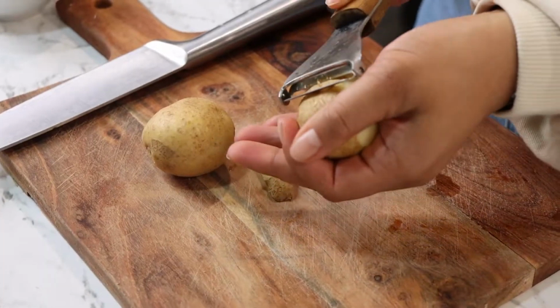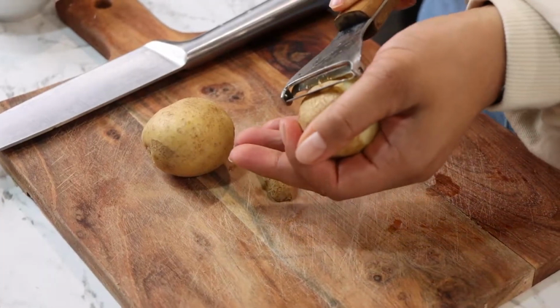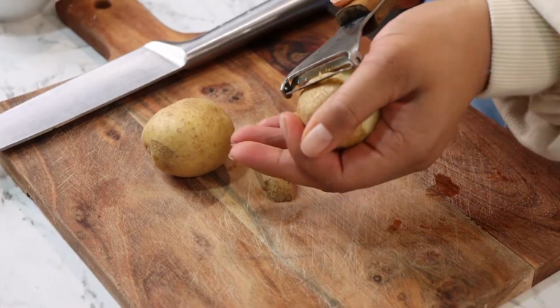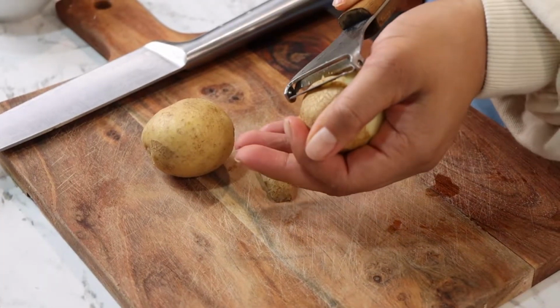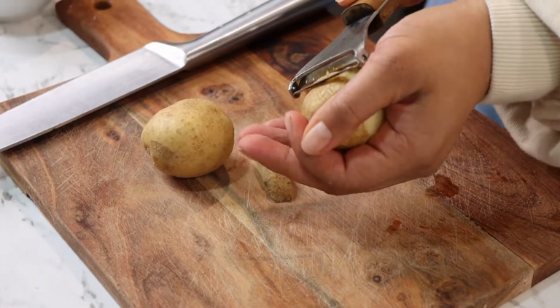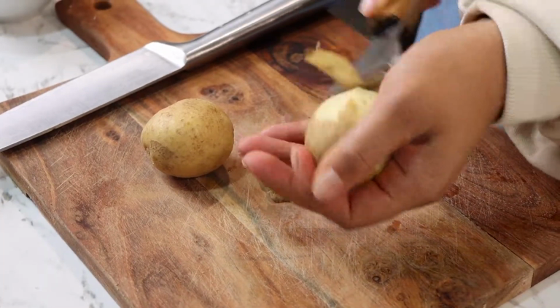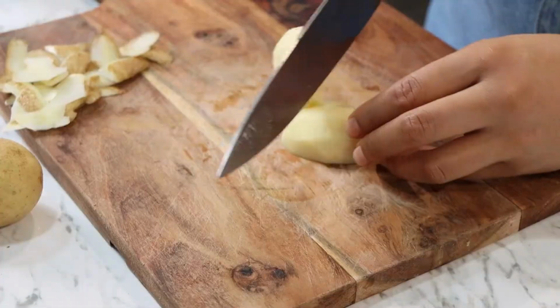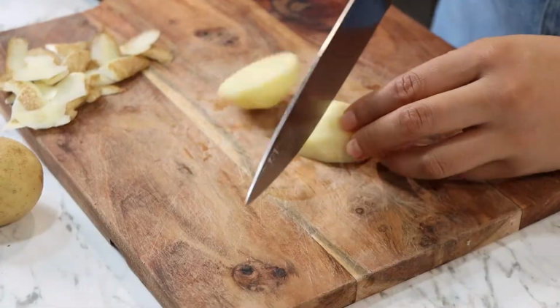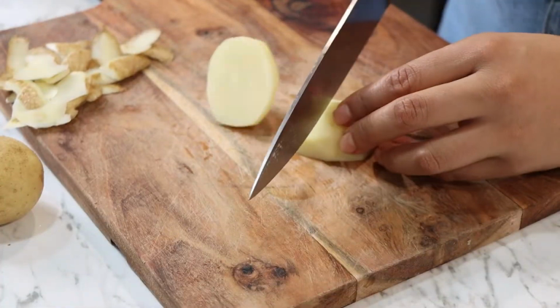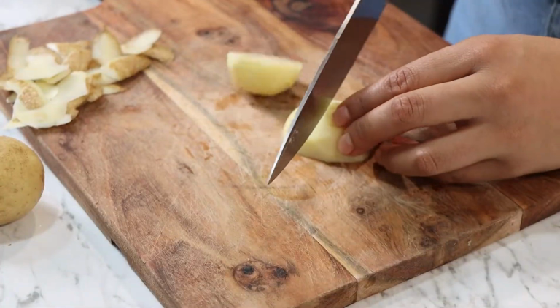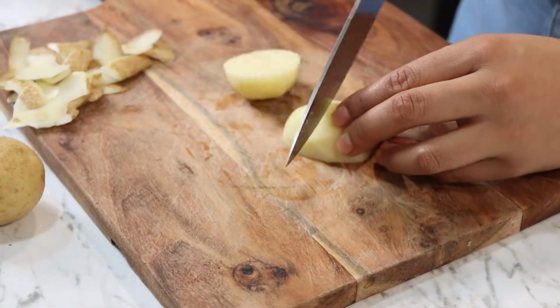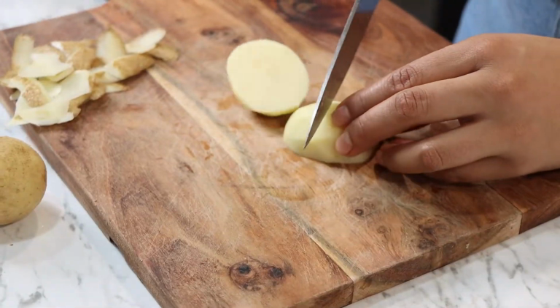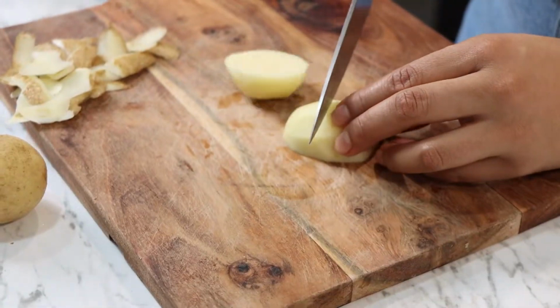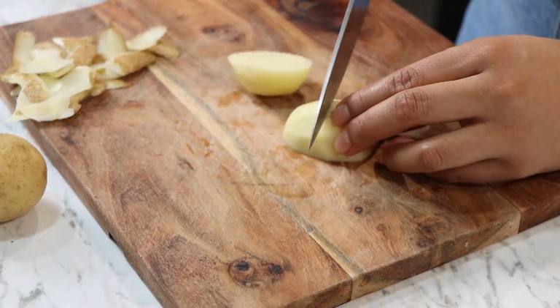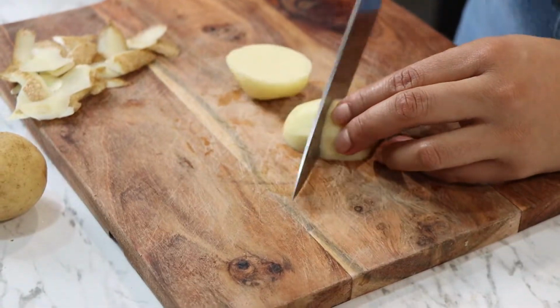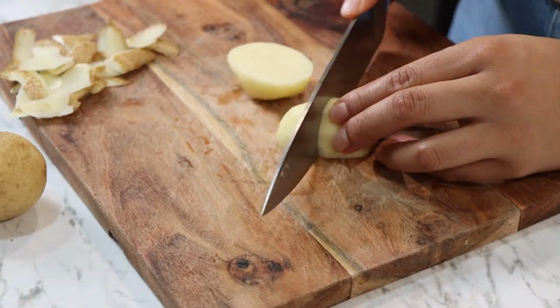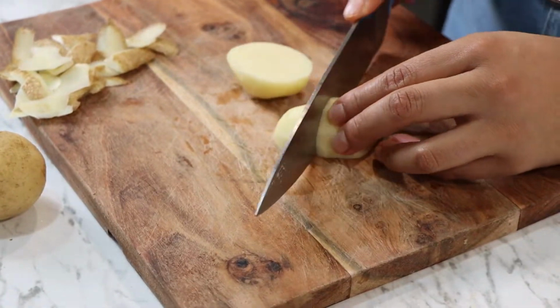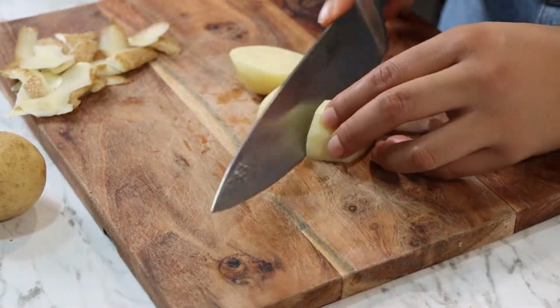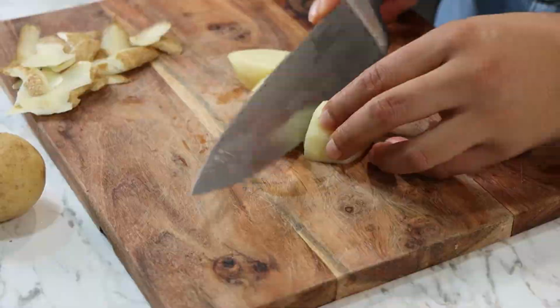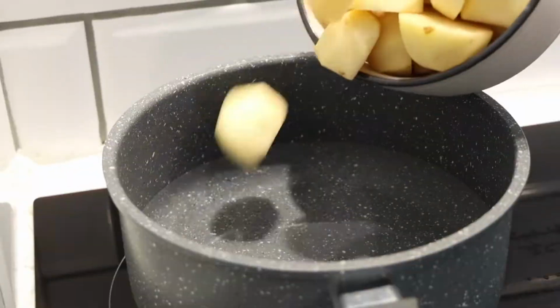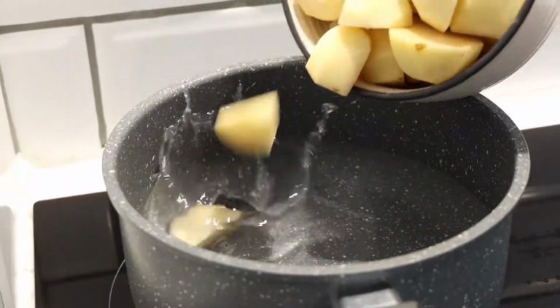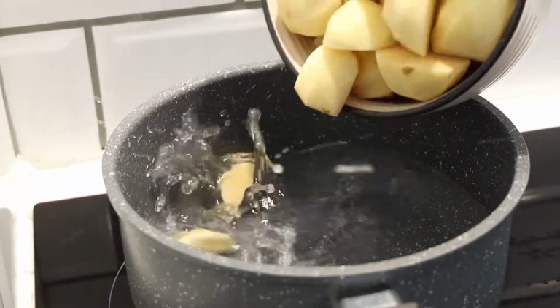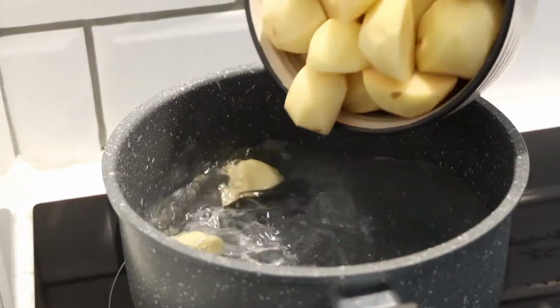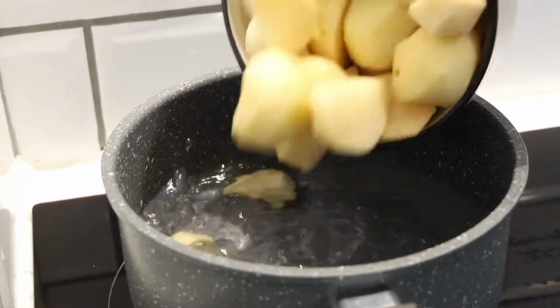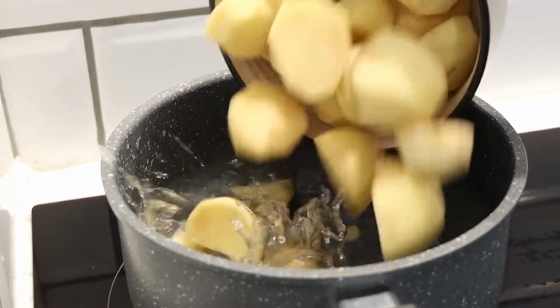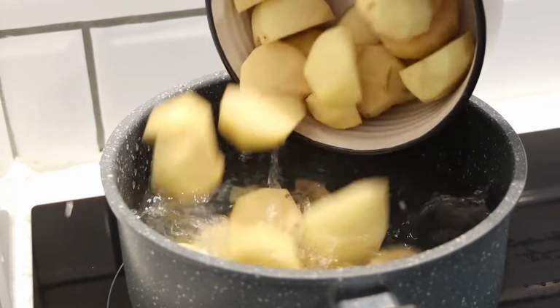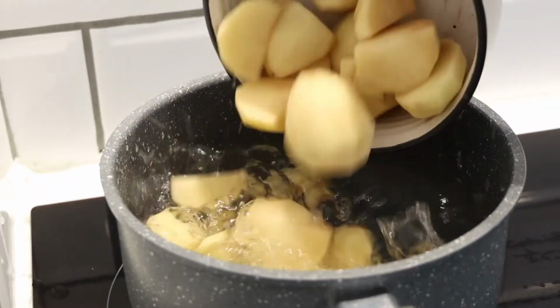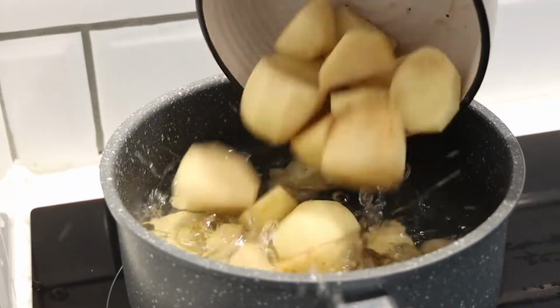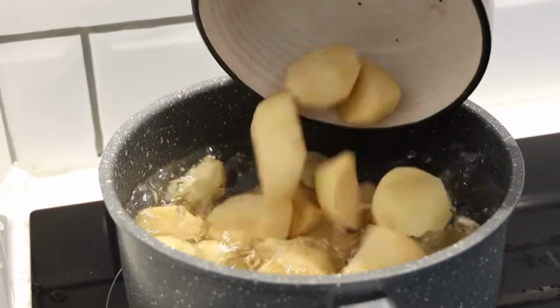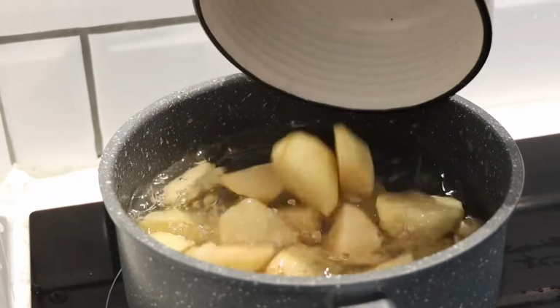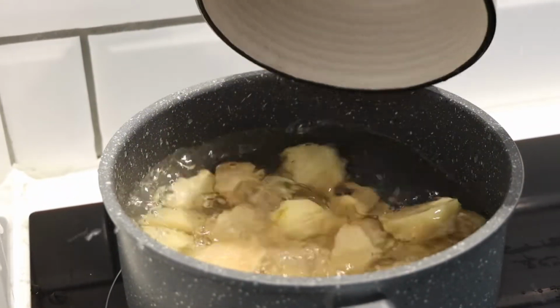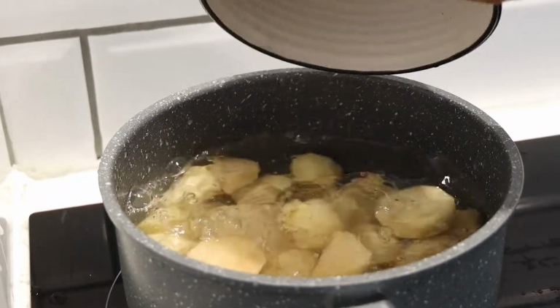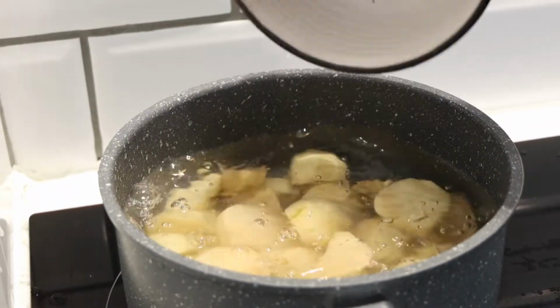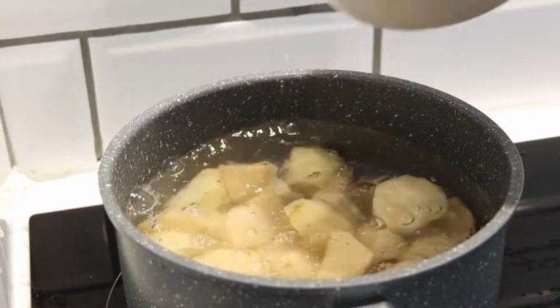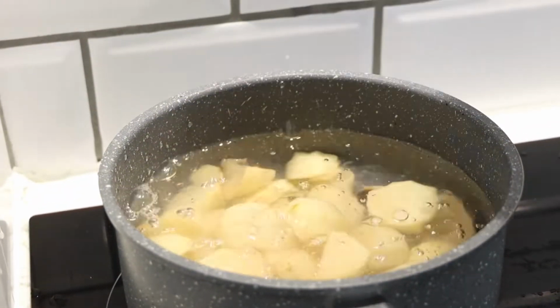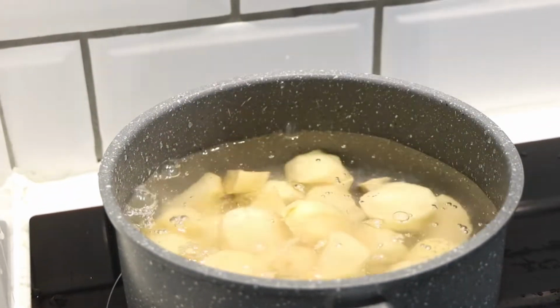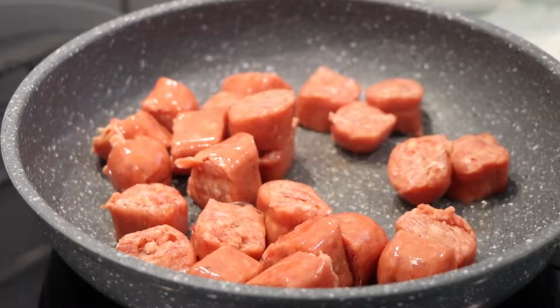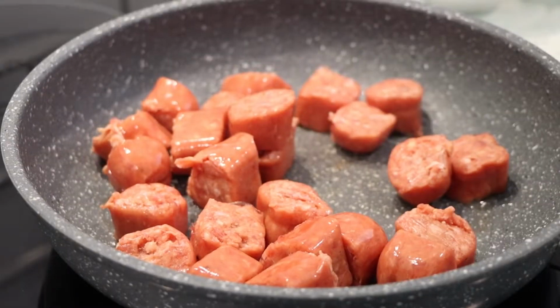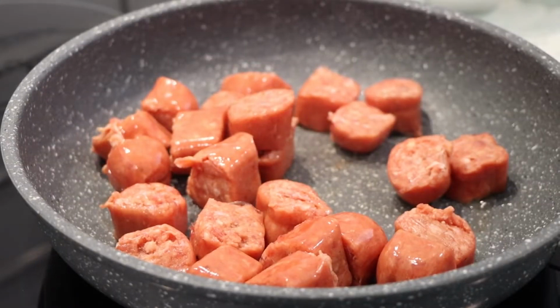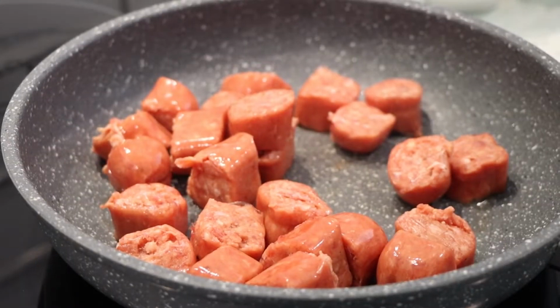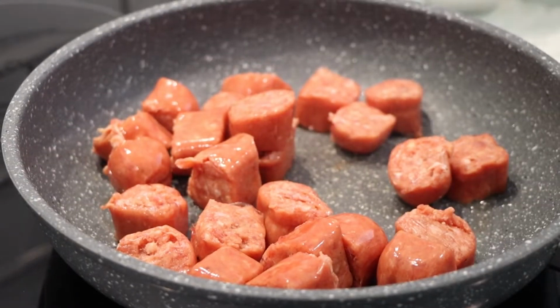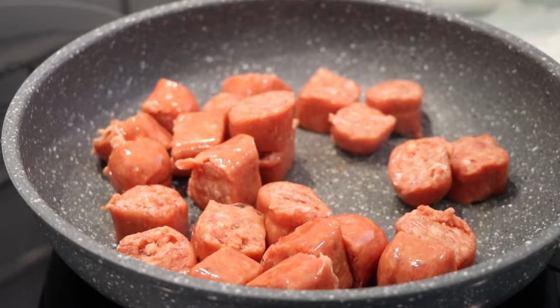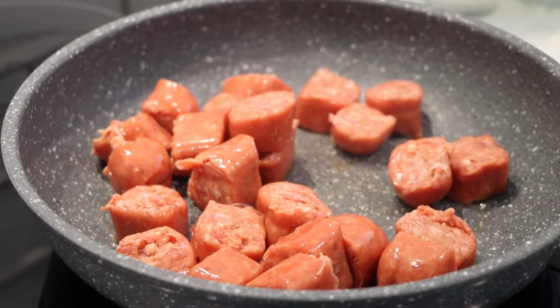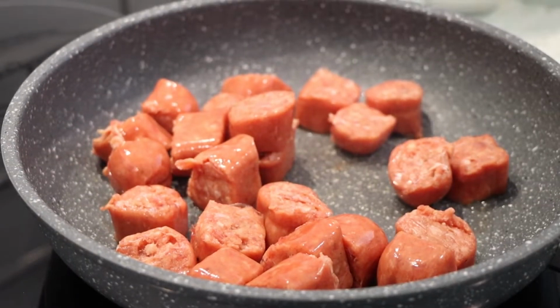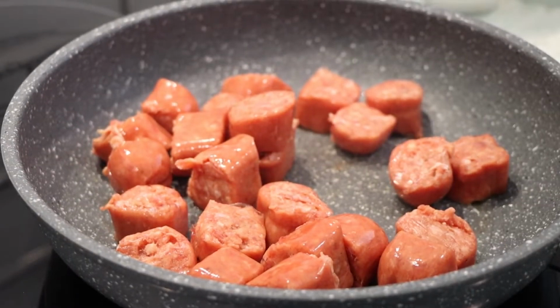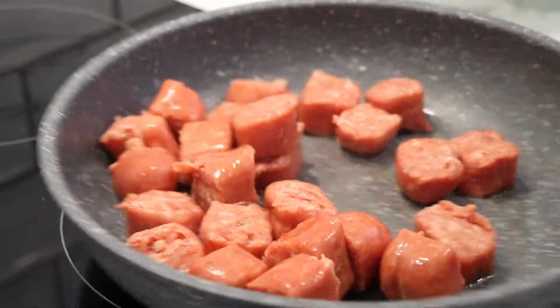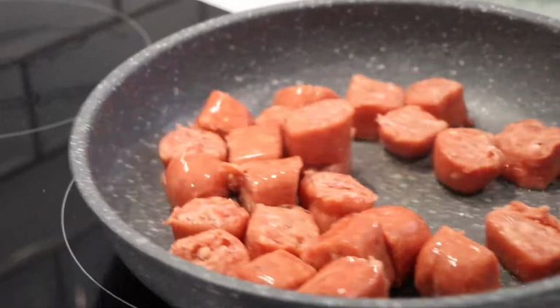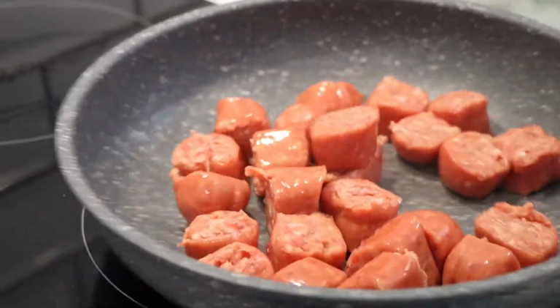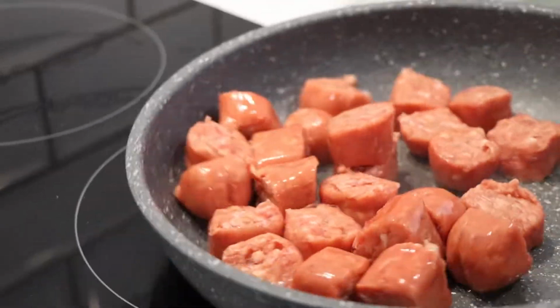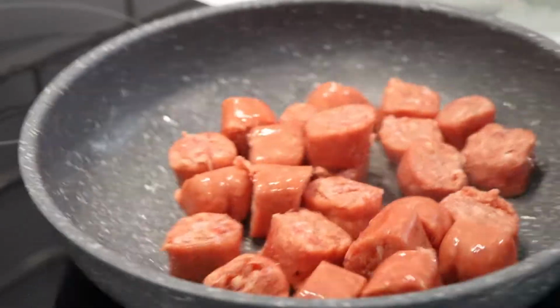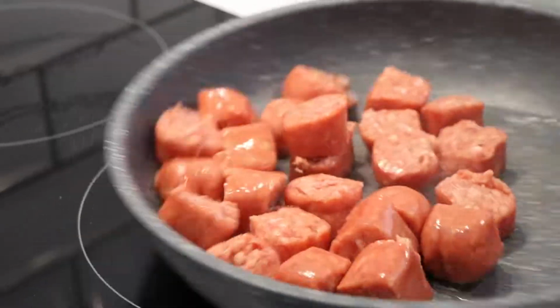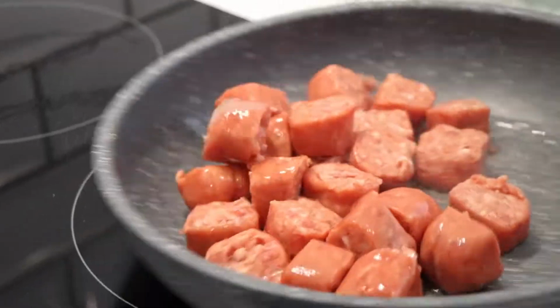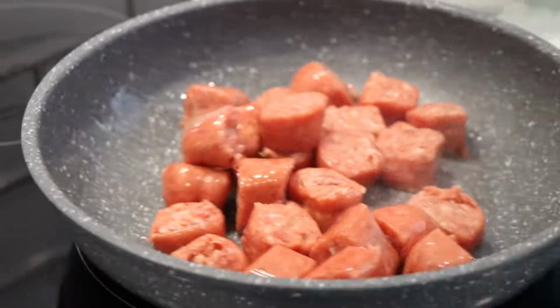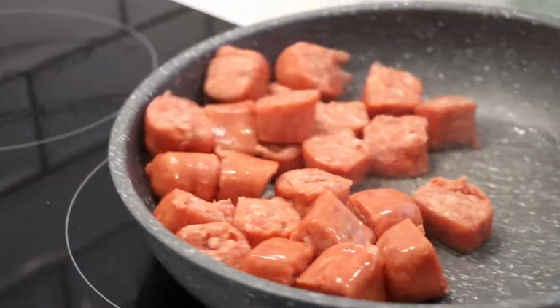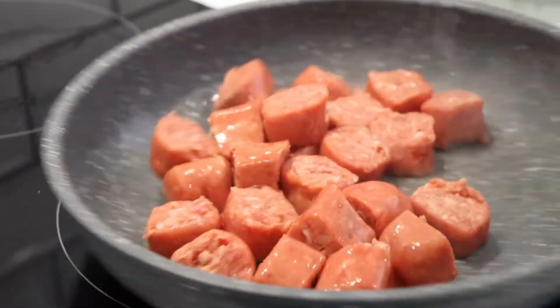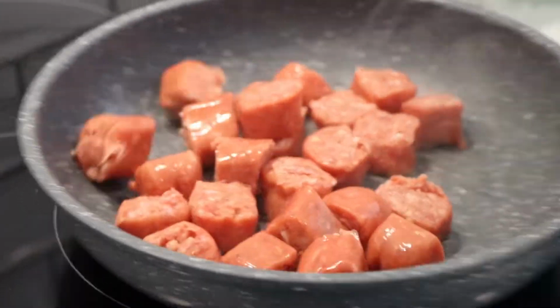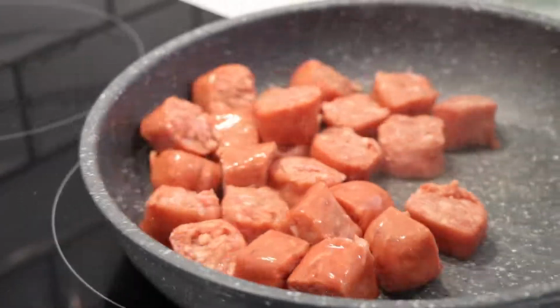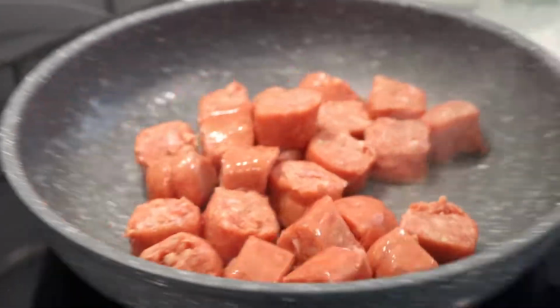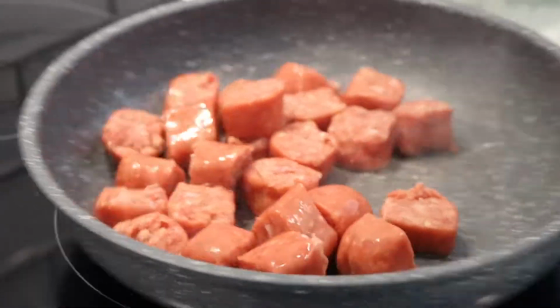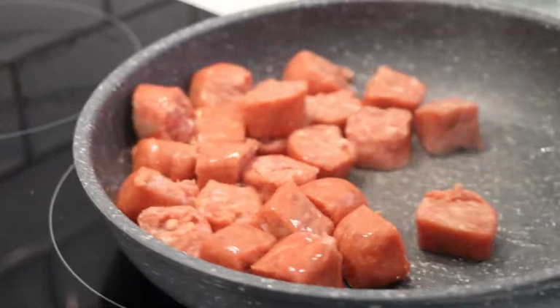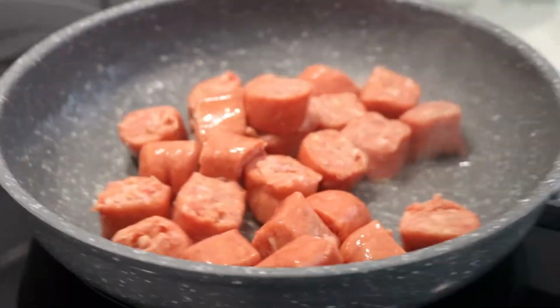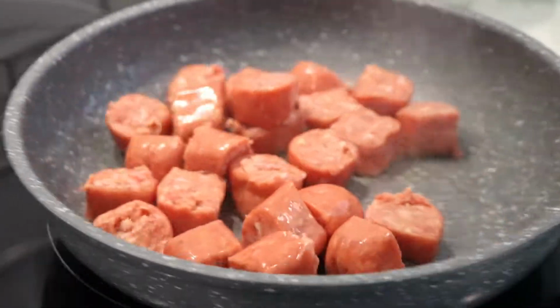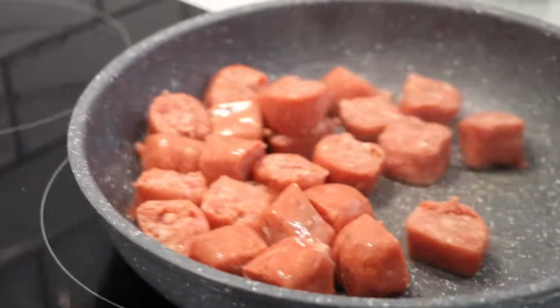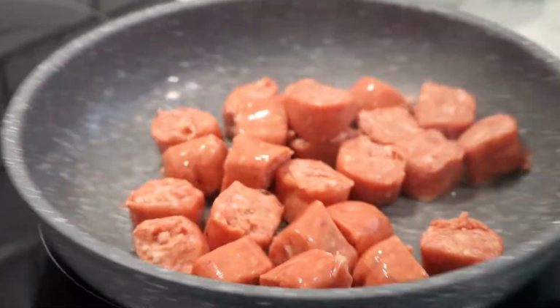Here's step 1: Peel, wash and cut potatoes and boil until soft. Heat pan over medium heat and fry sausages until brown.